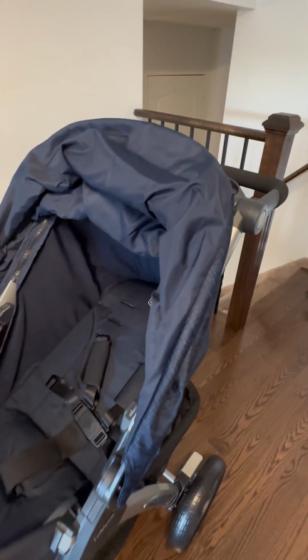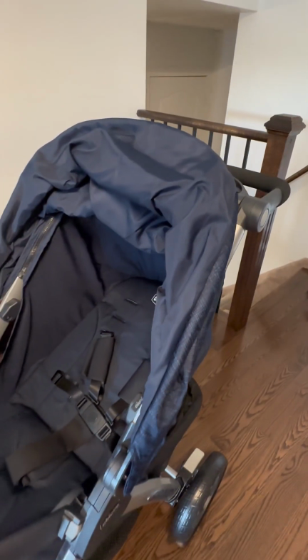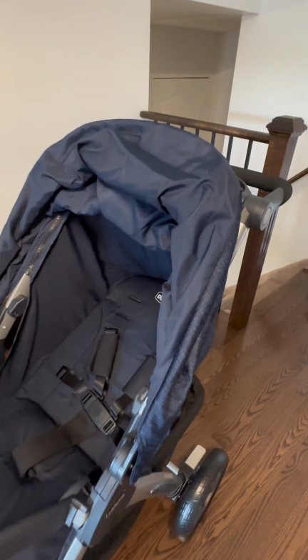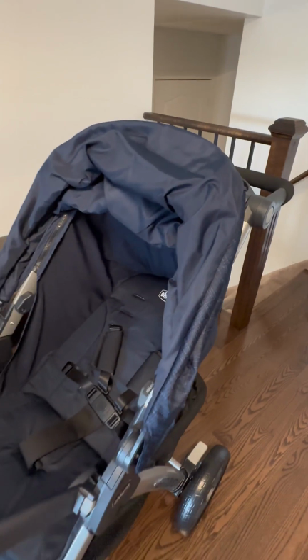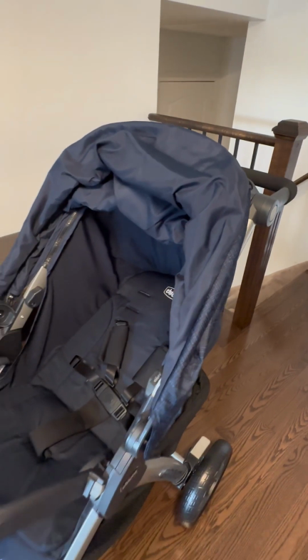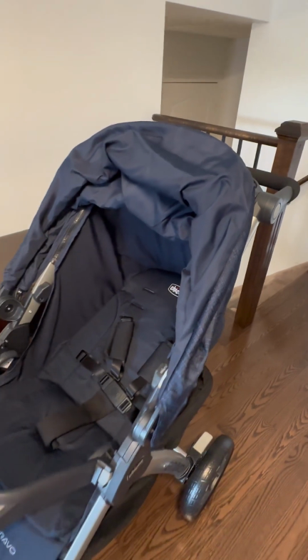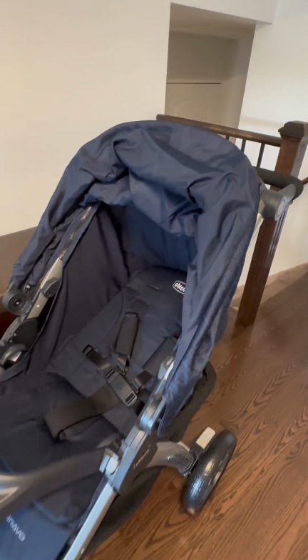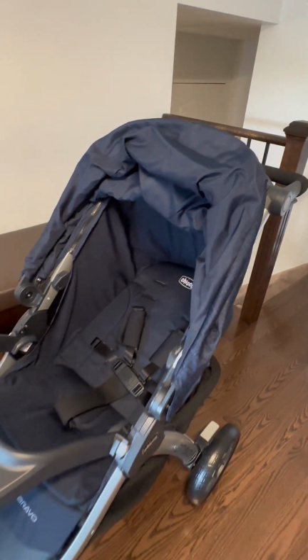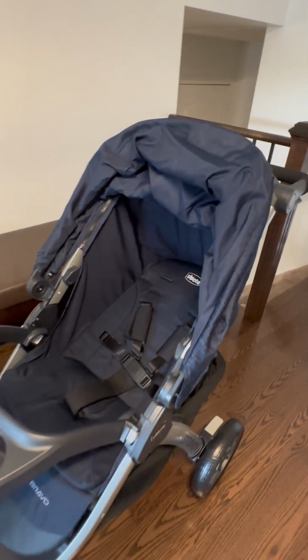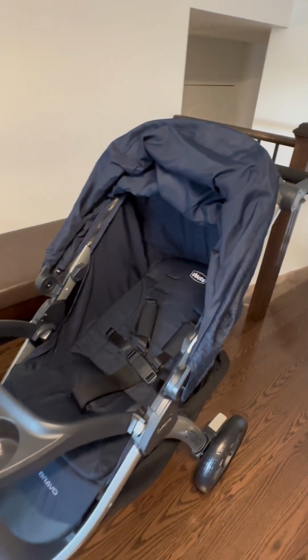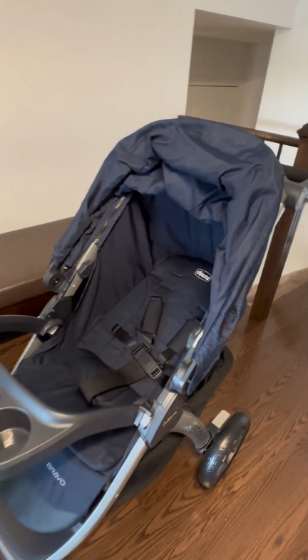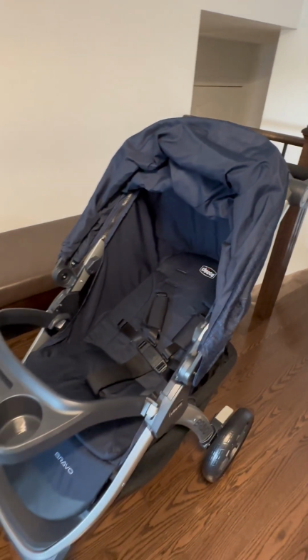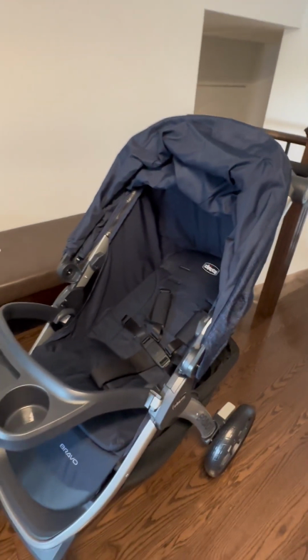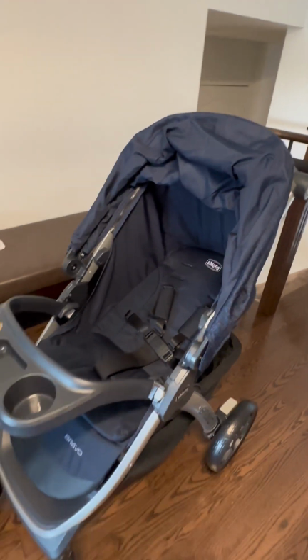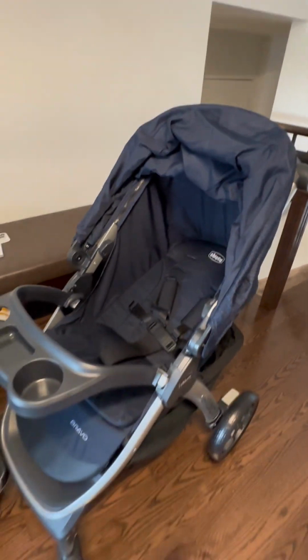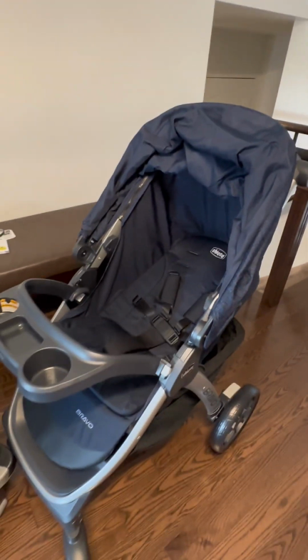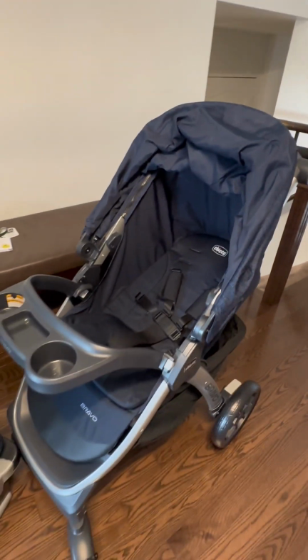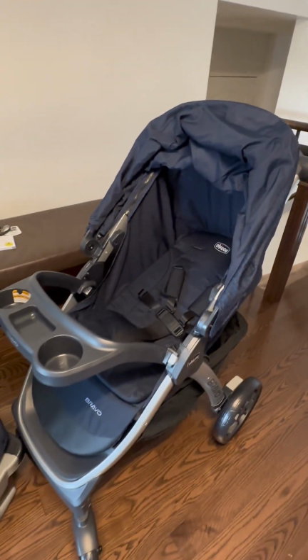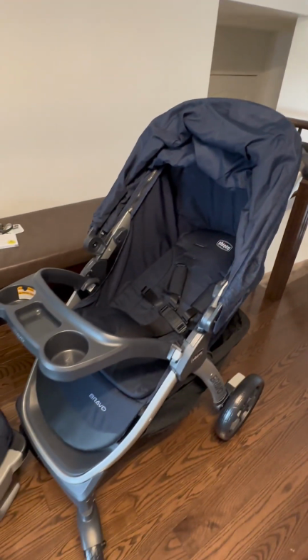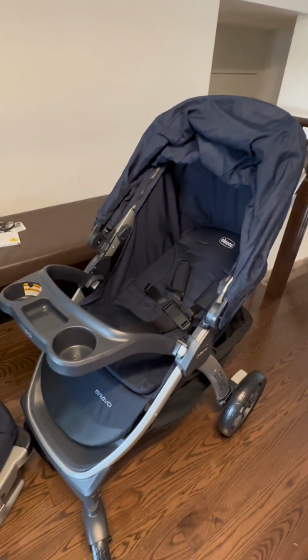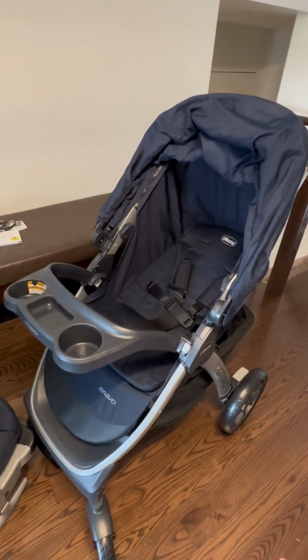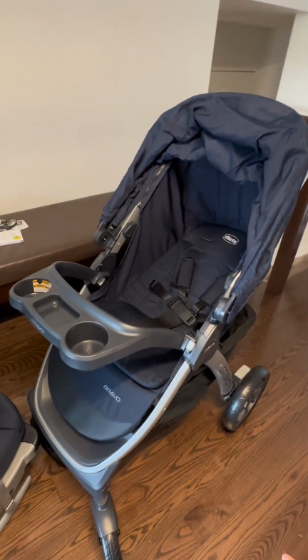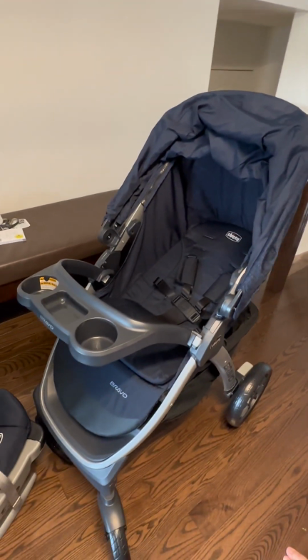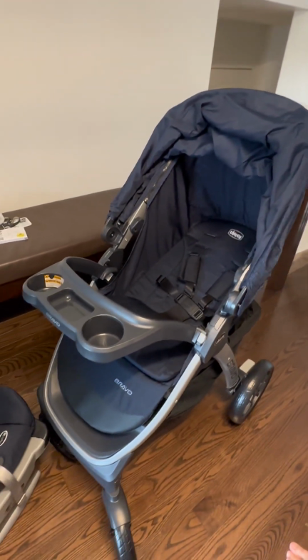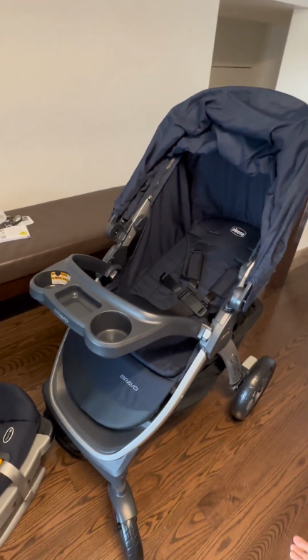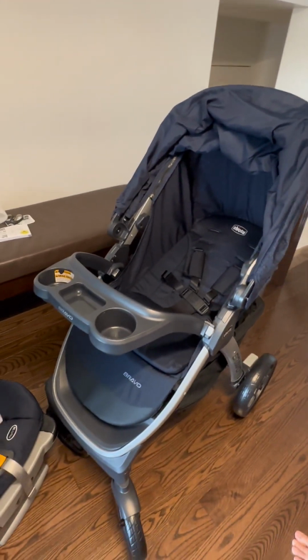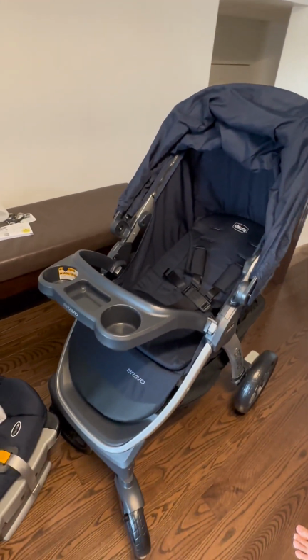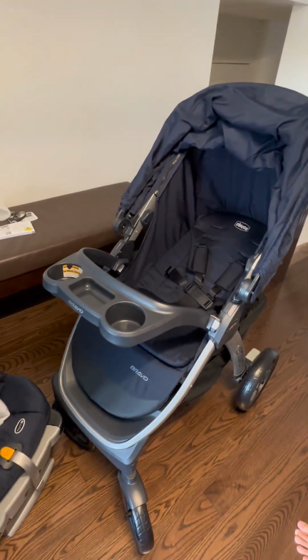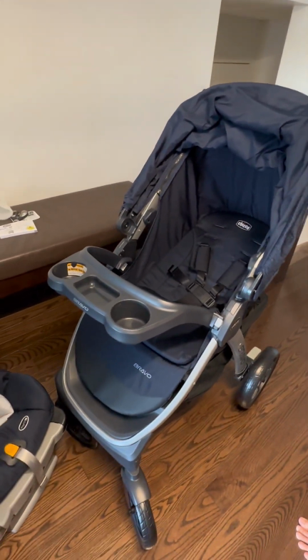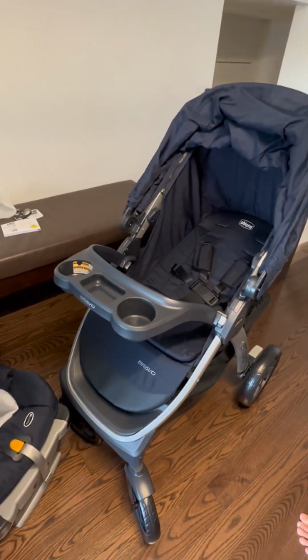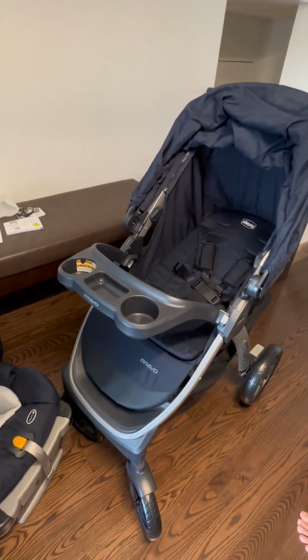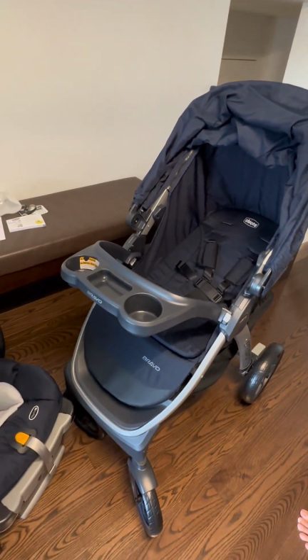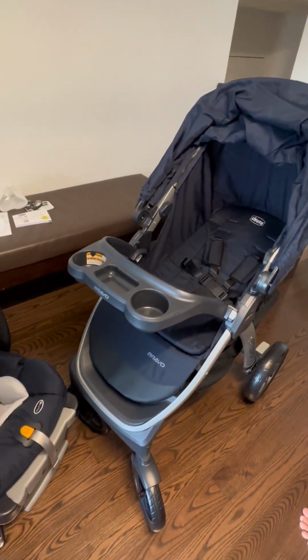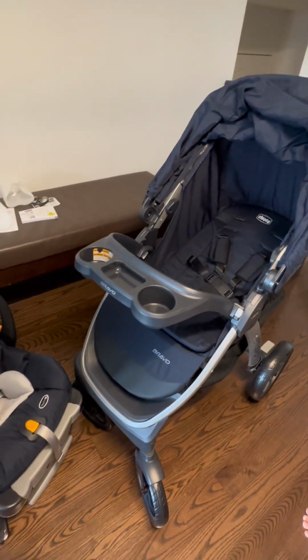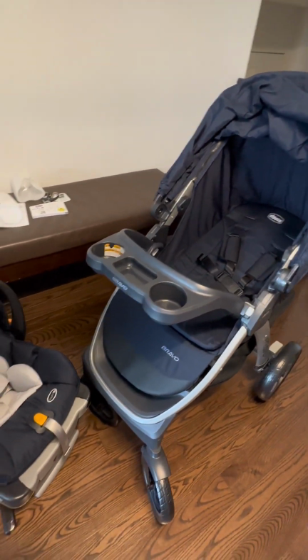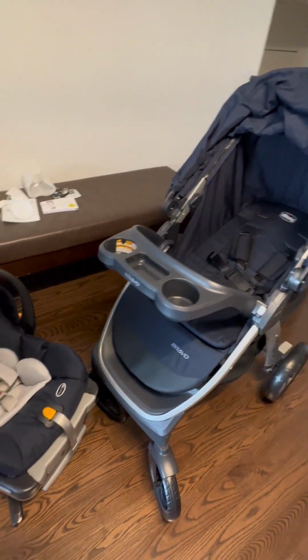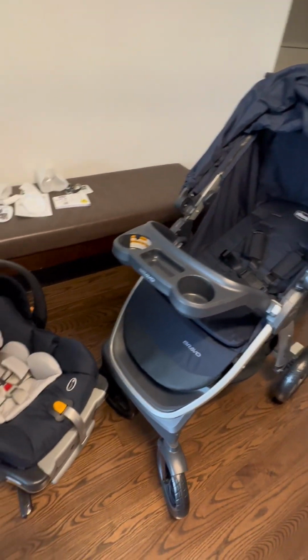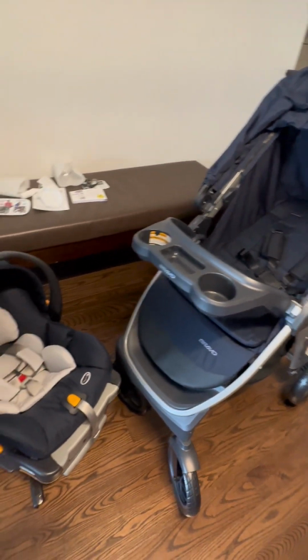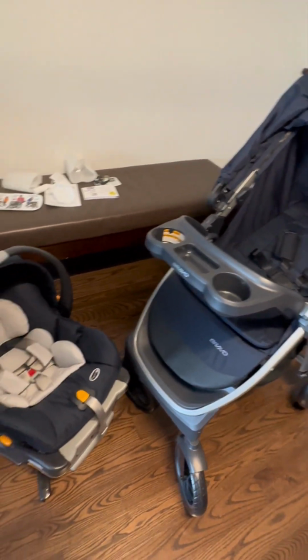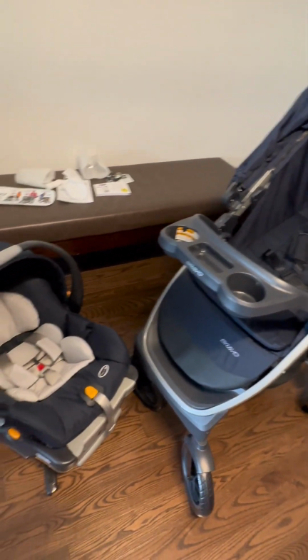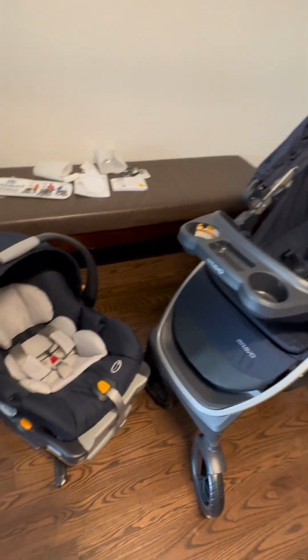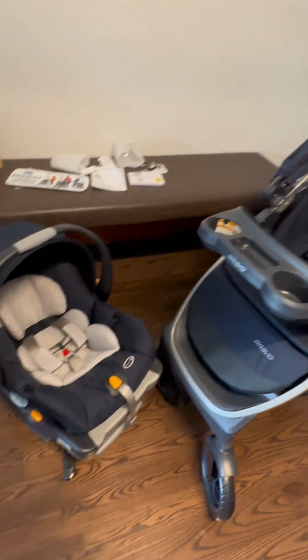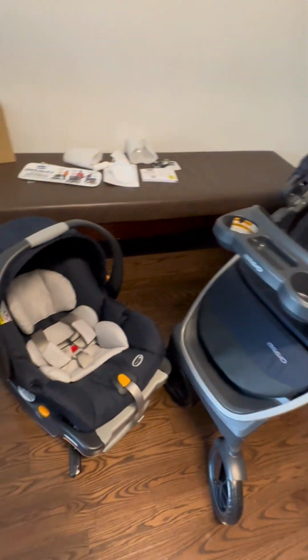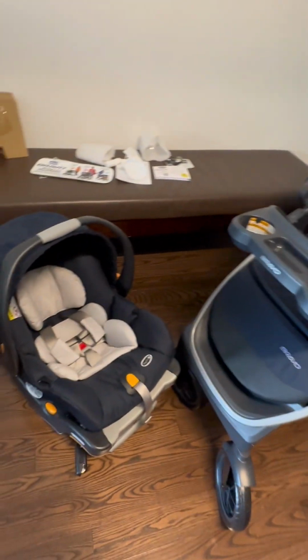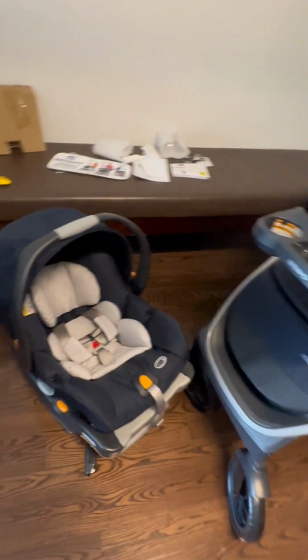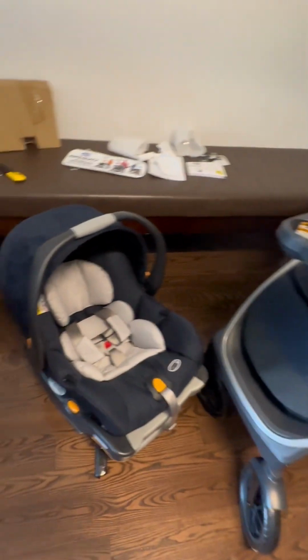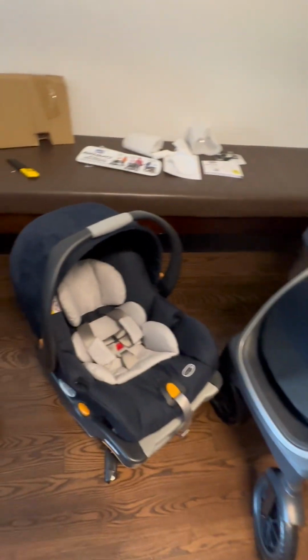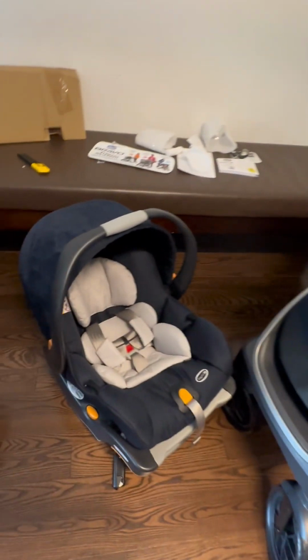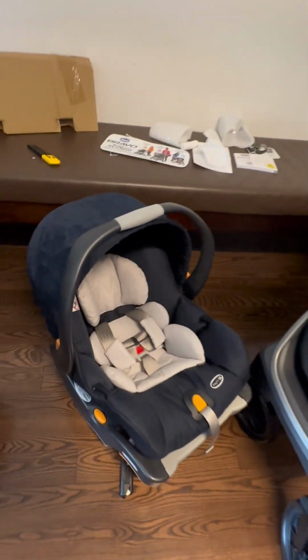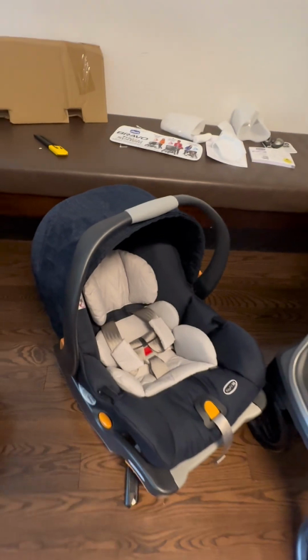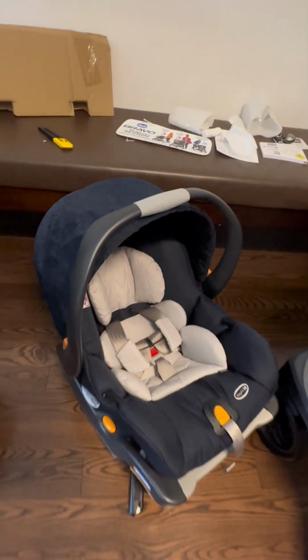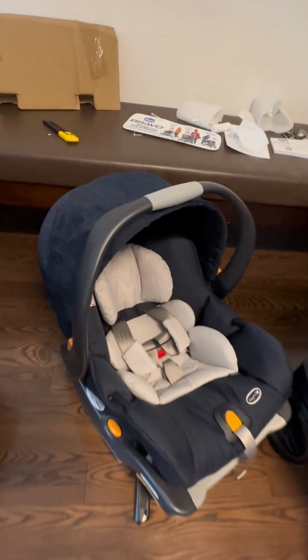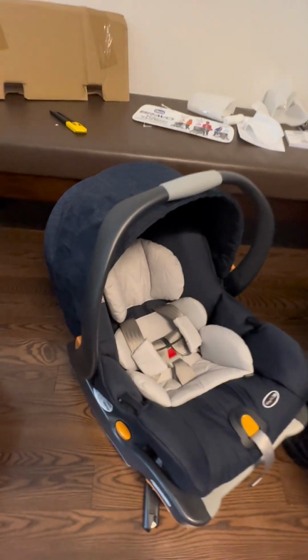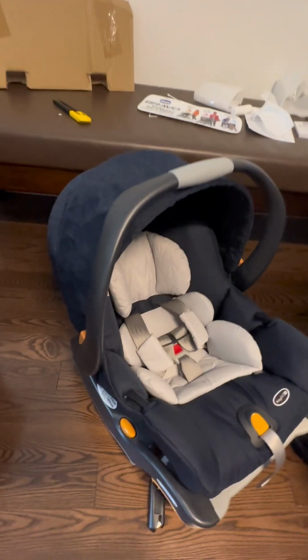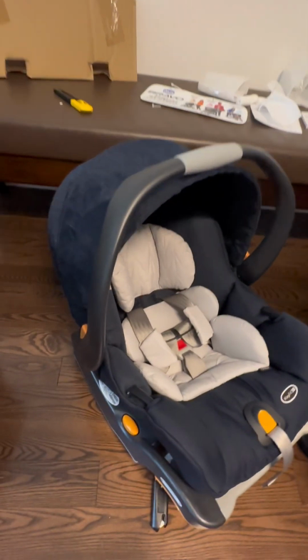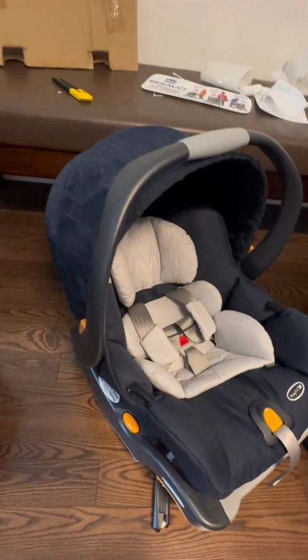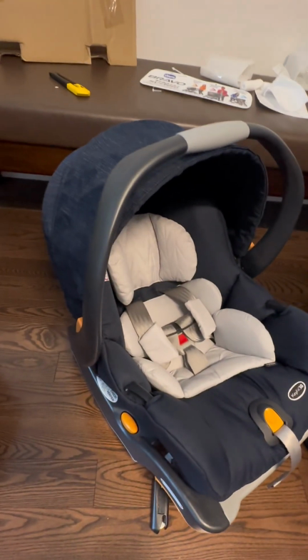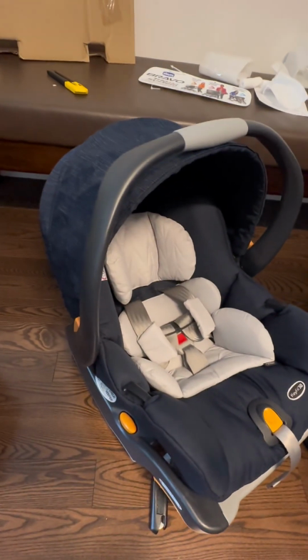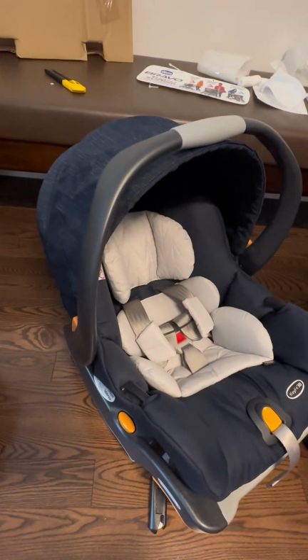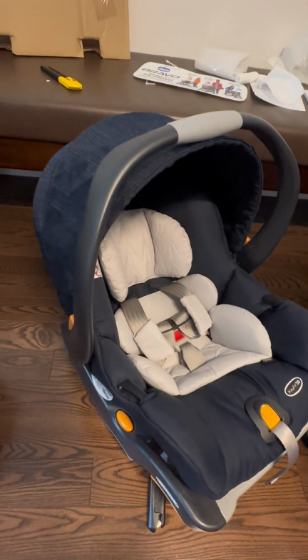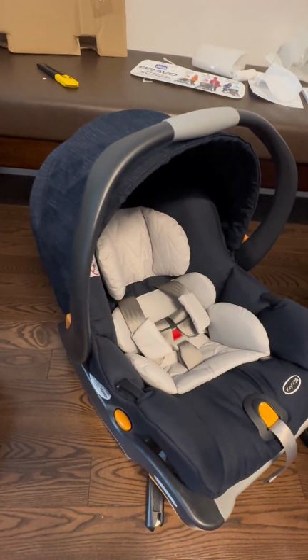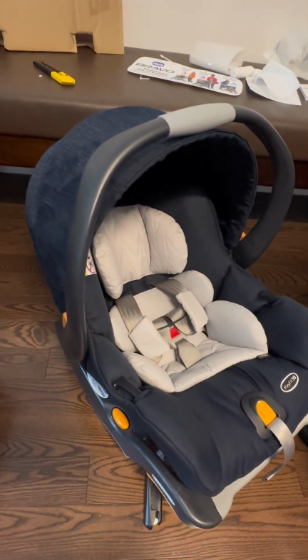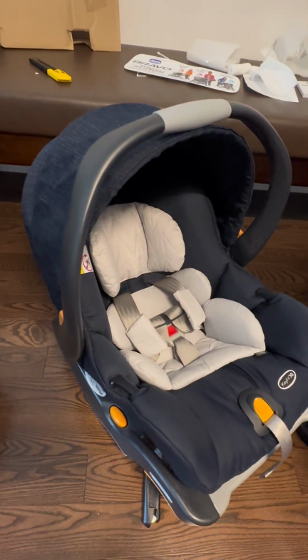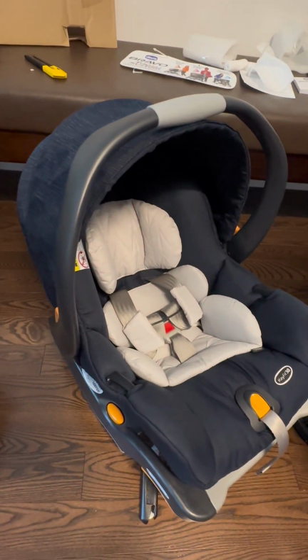Now that we've assembled the stroller and the car seat, let me show you the reasons why I bought this travel package.